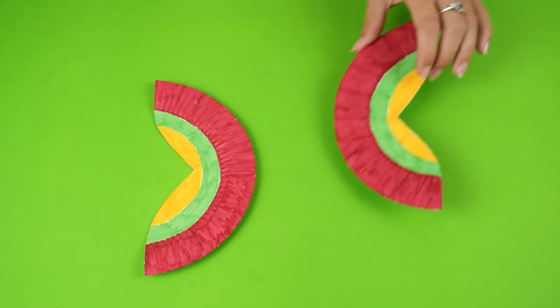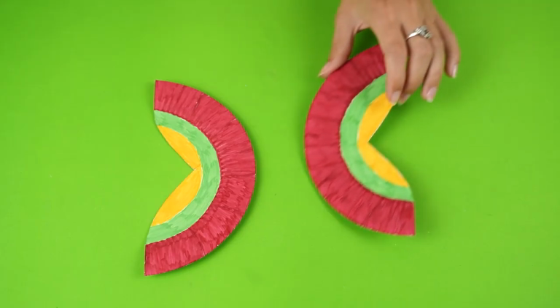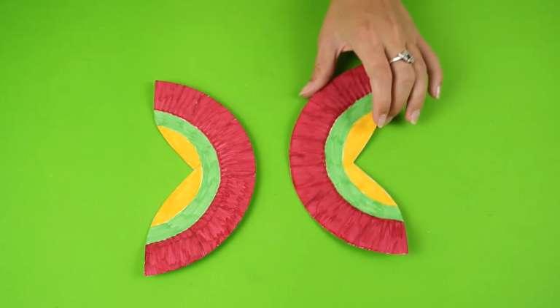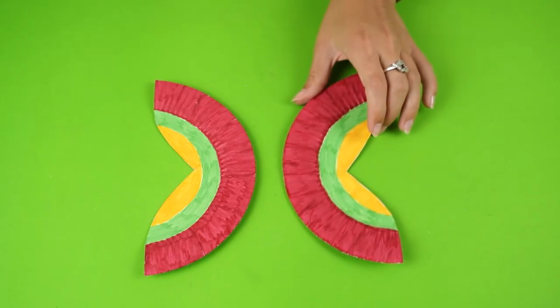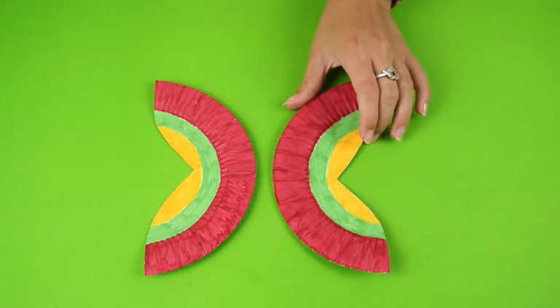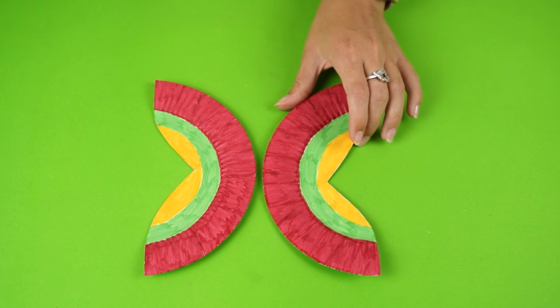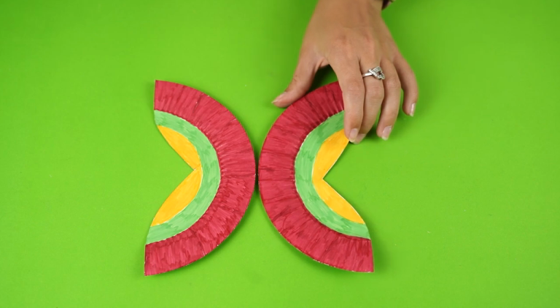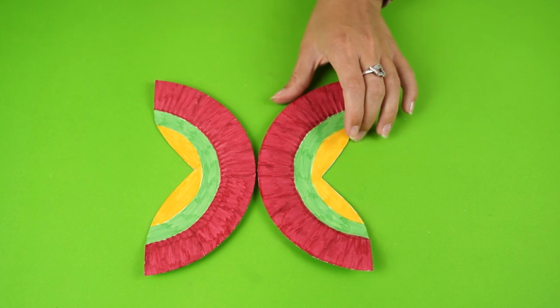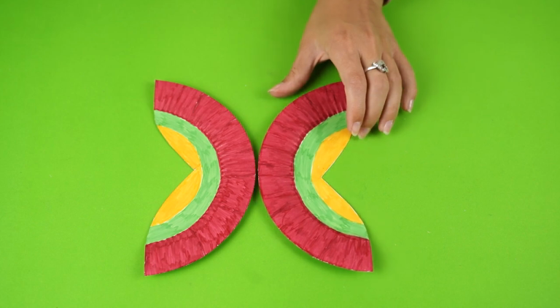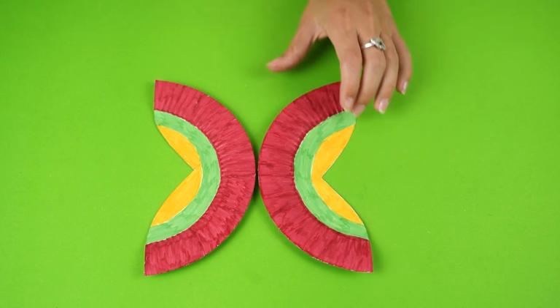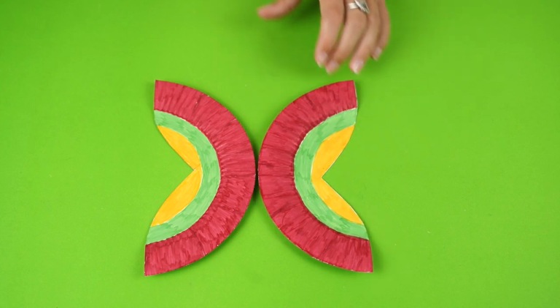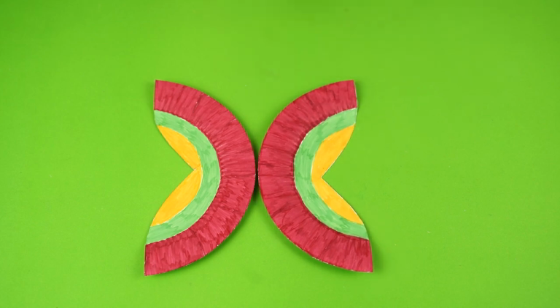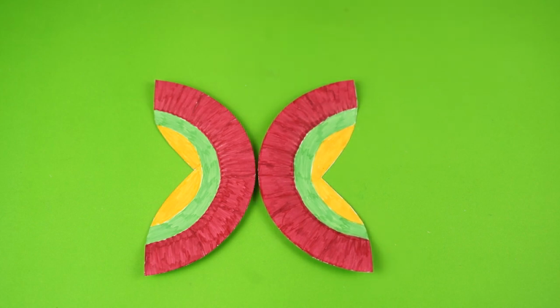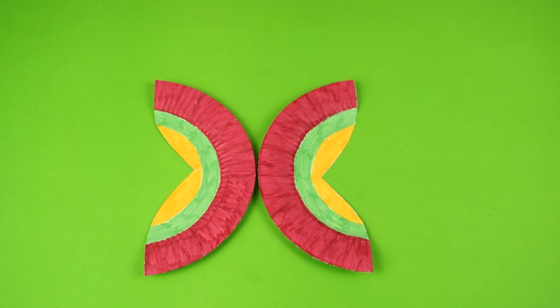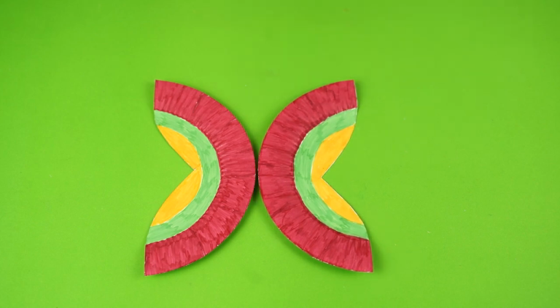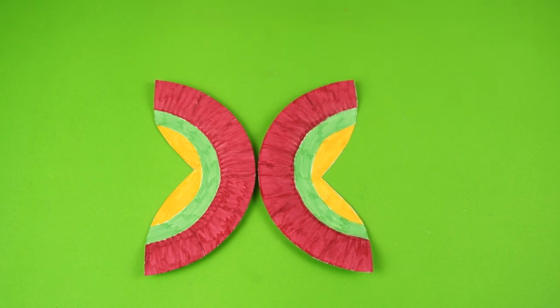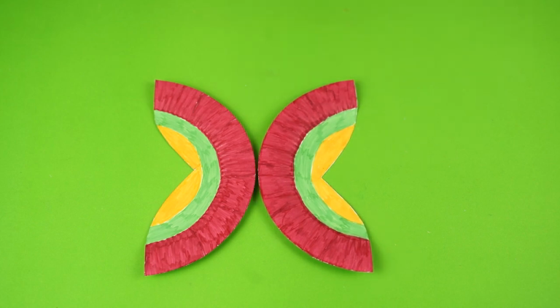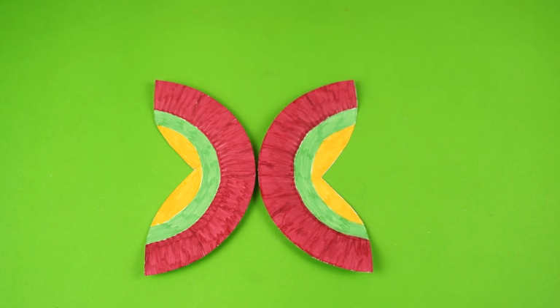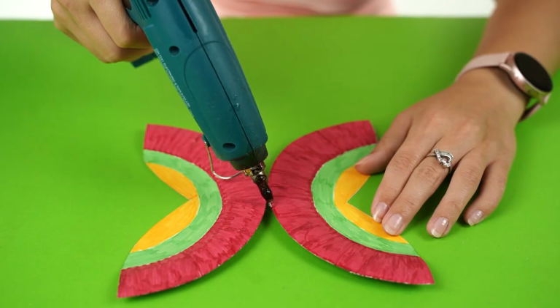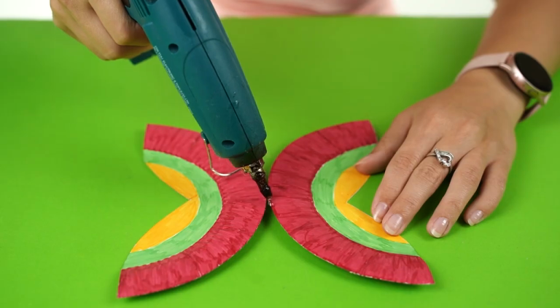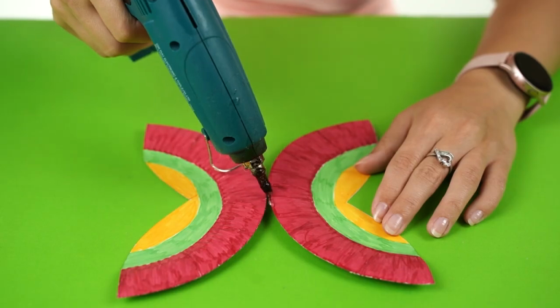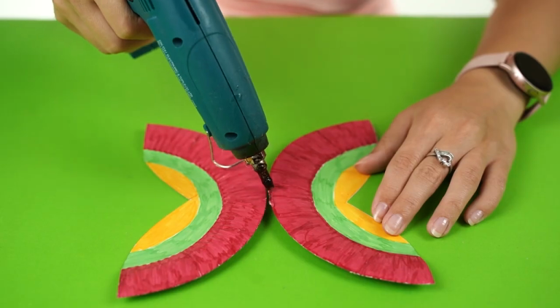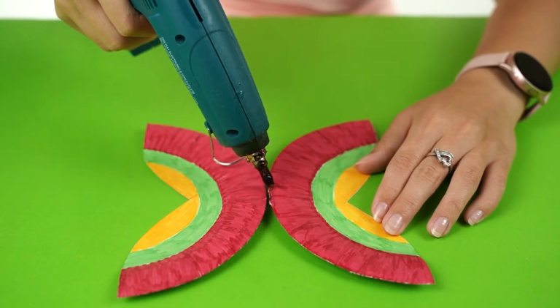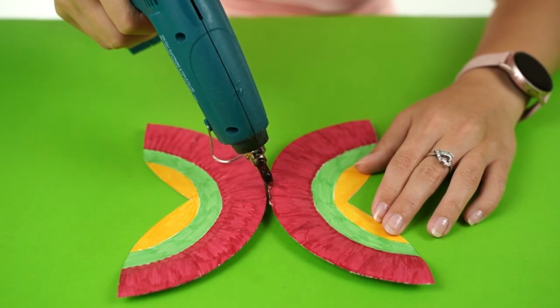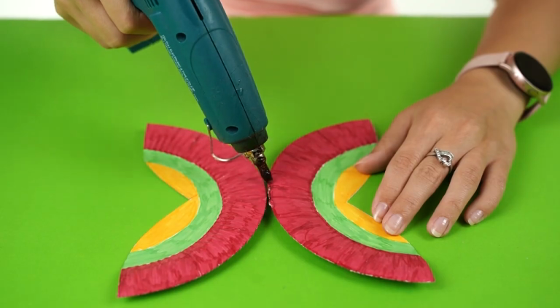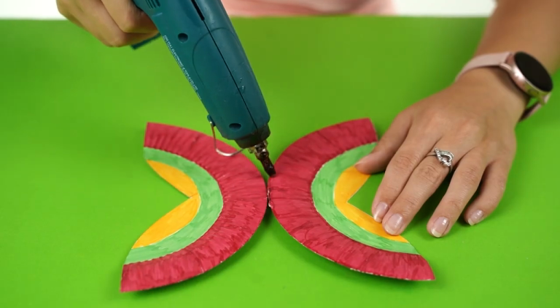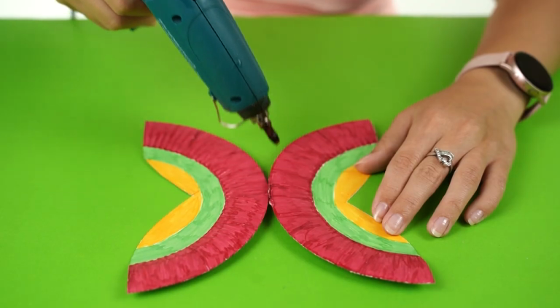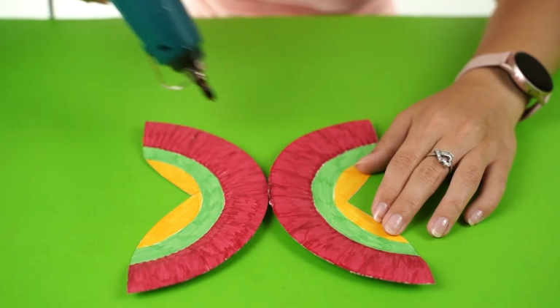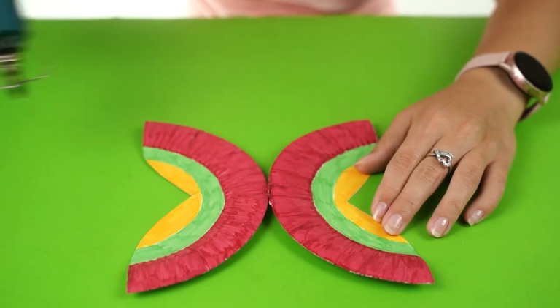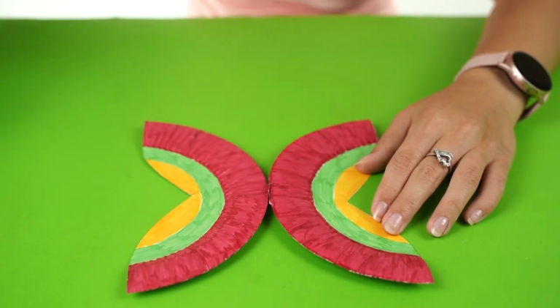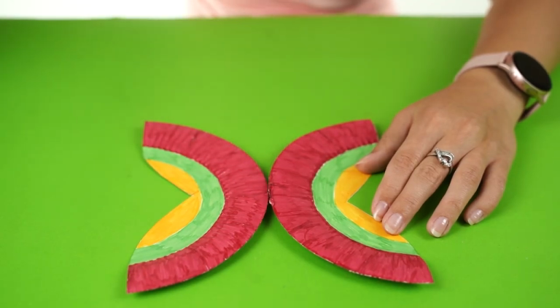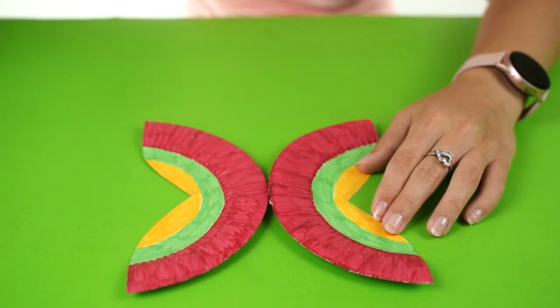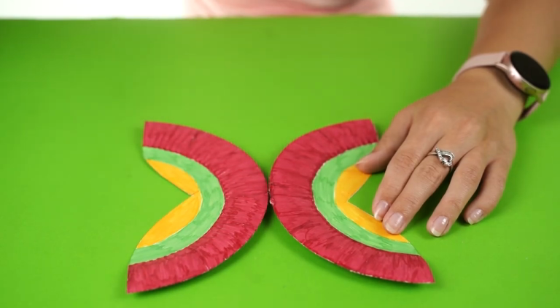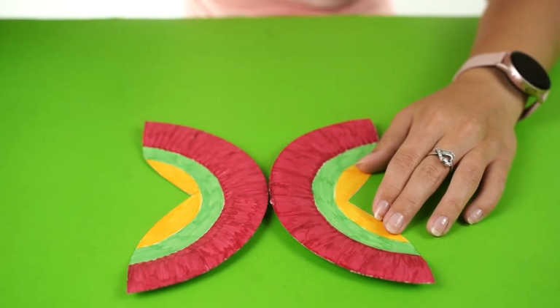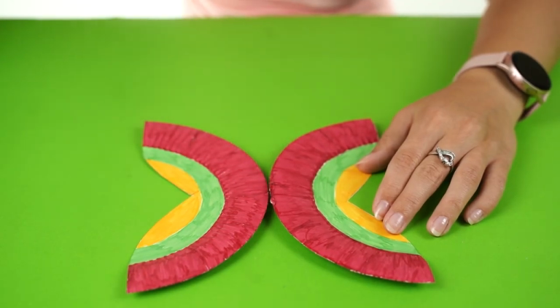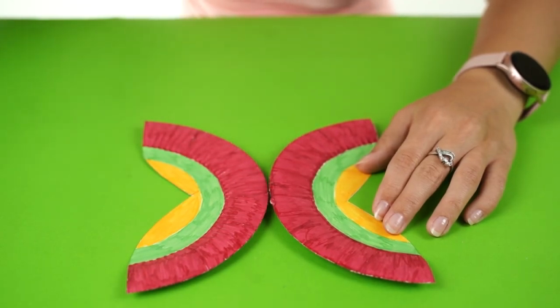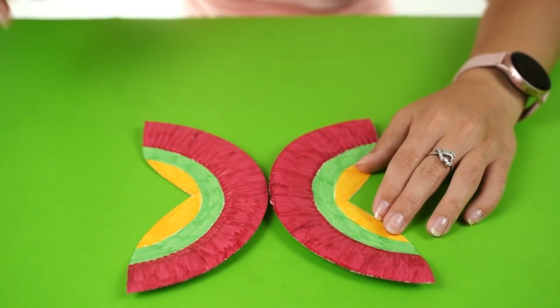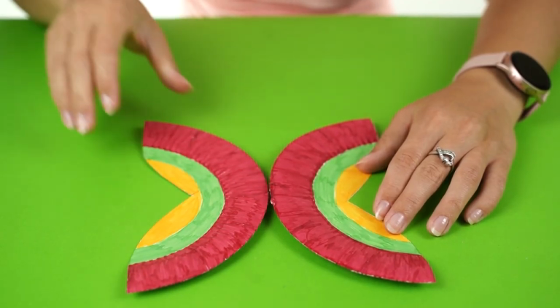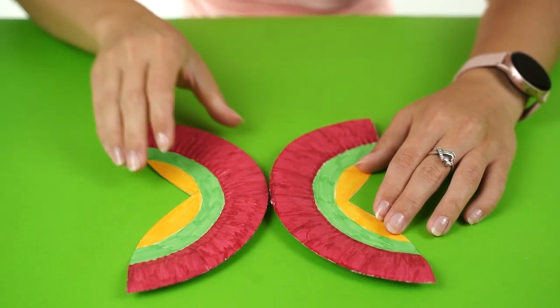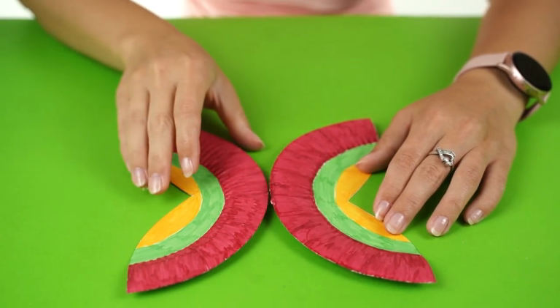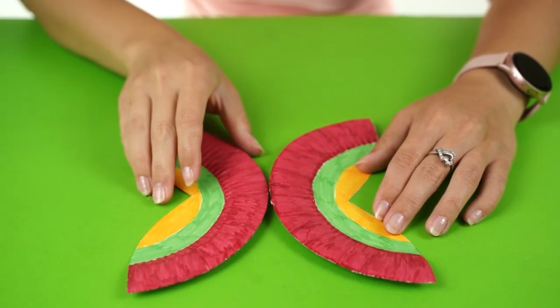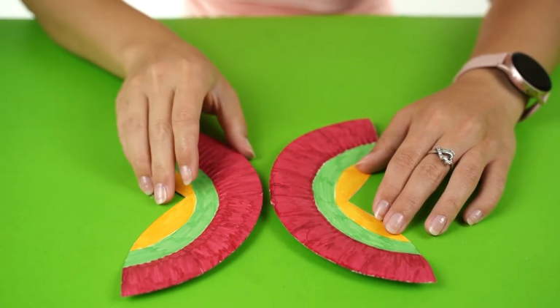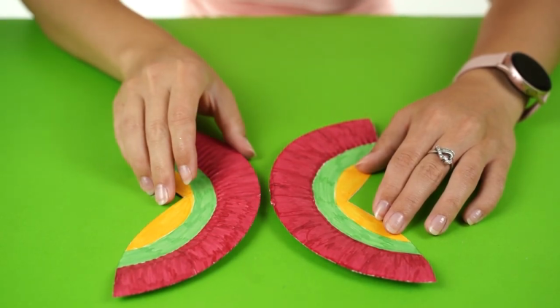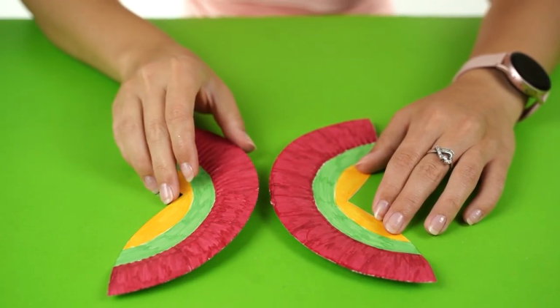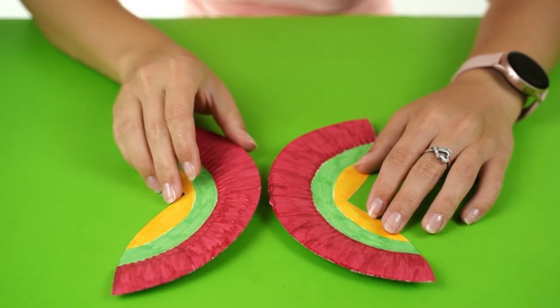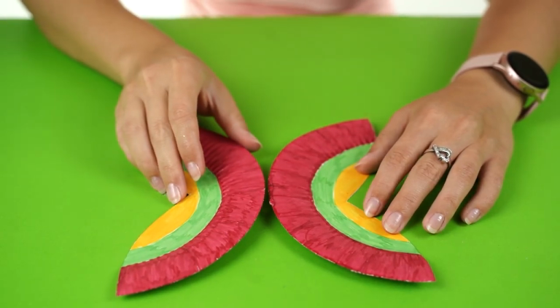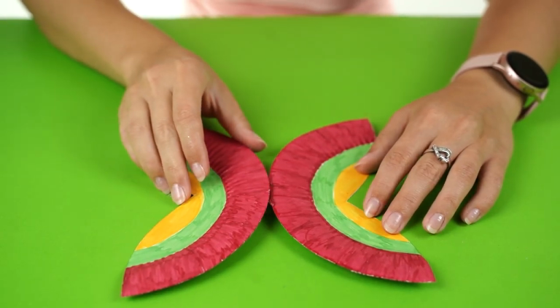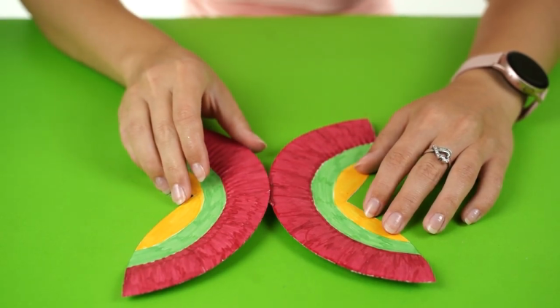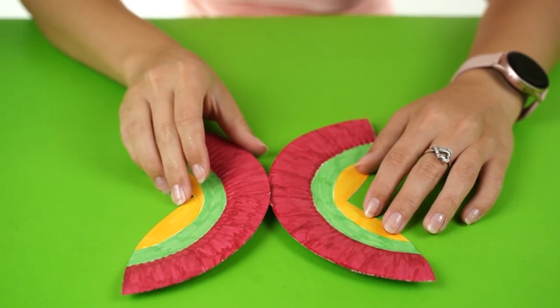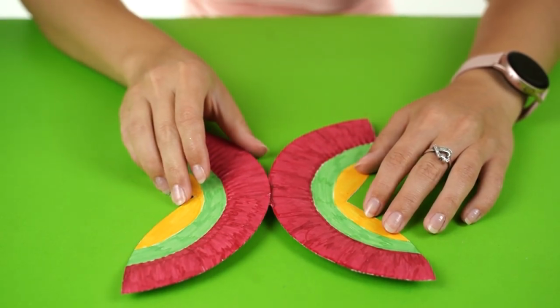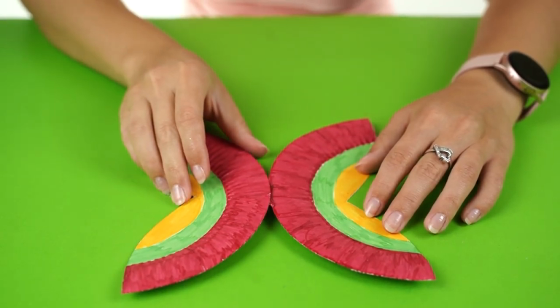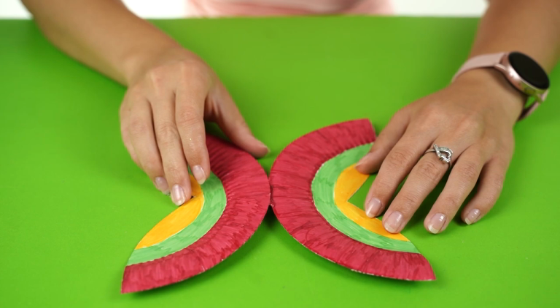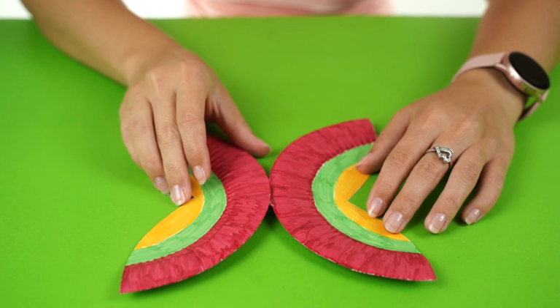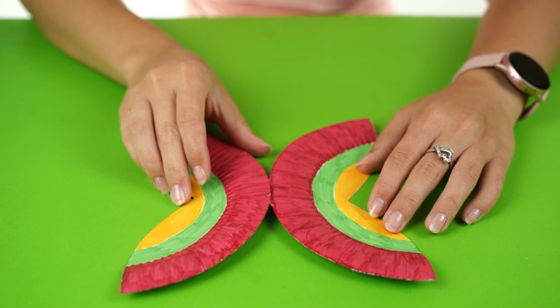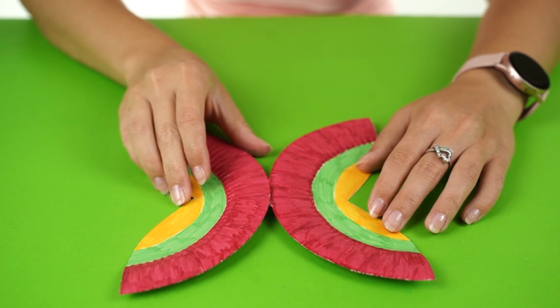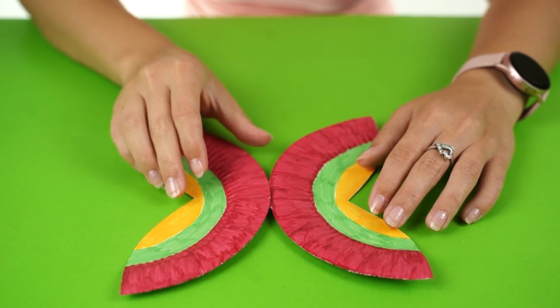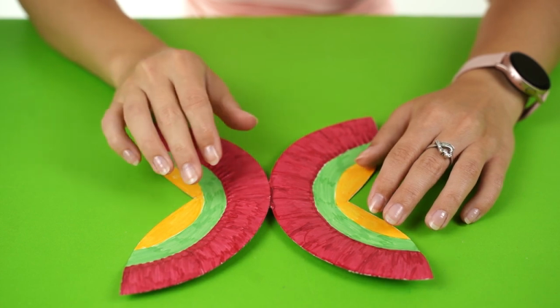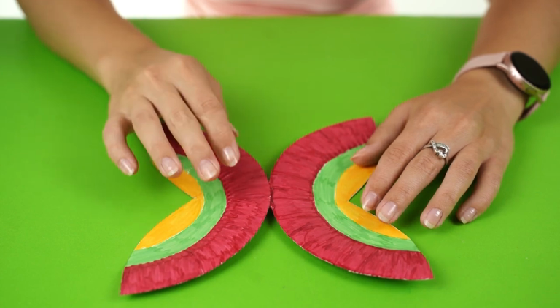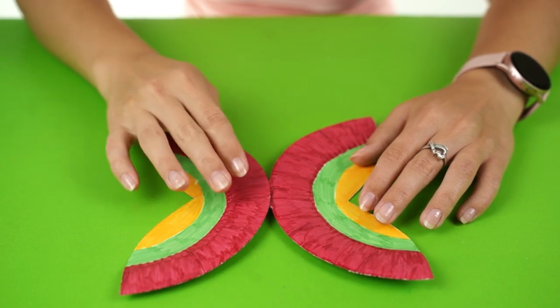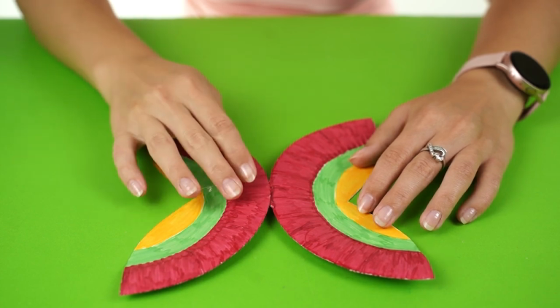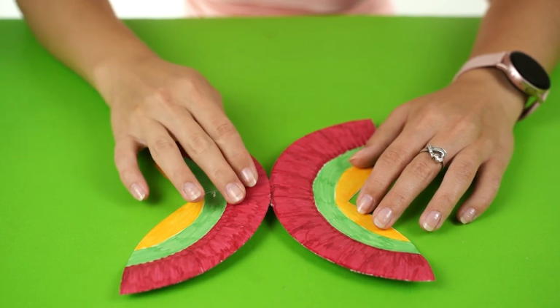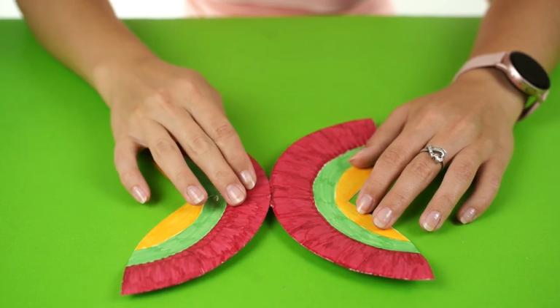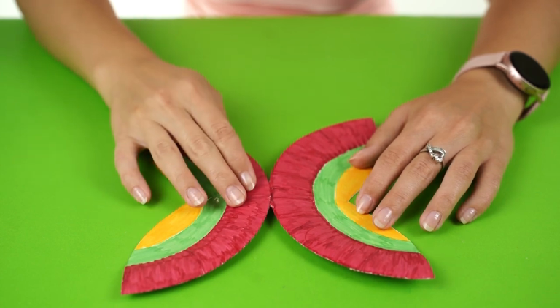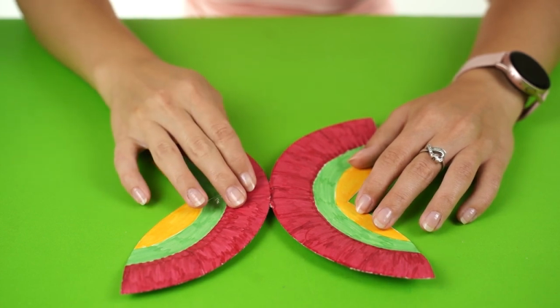Lastly, join the wings red sides together, apply glue to the middle, and stick the butterfly body on top of that.